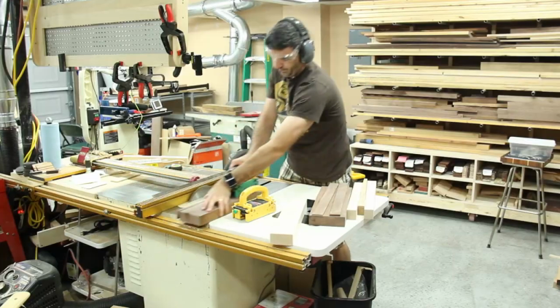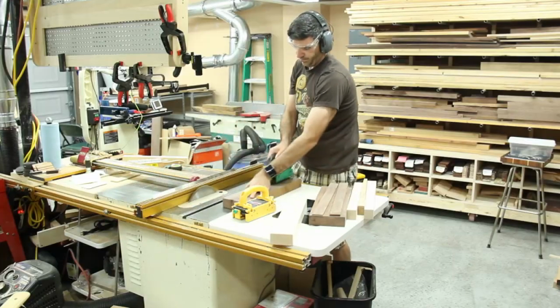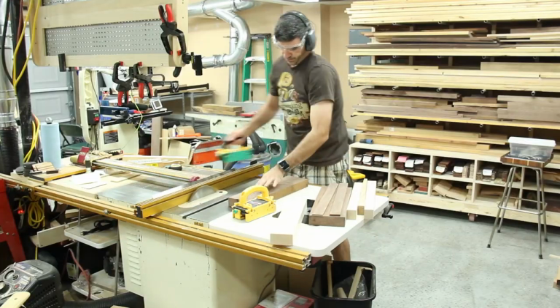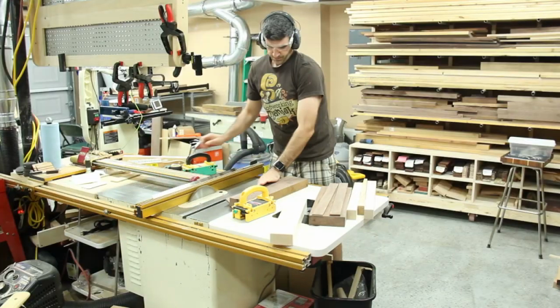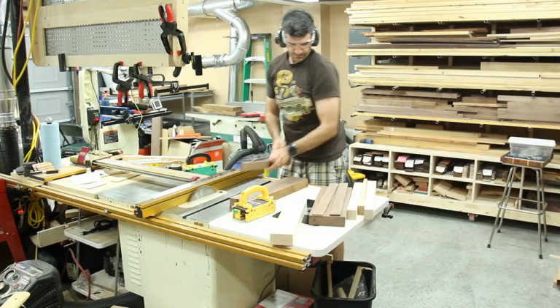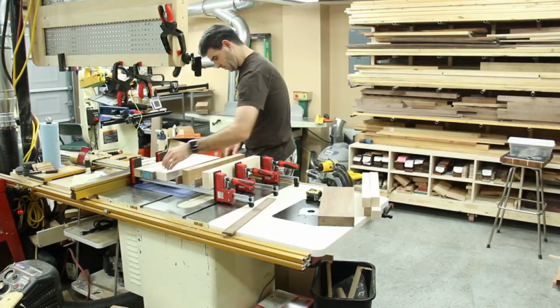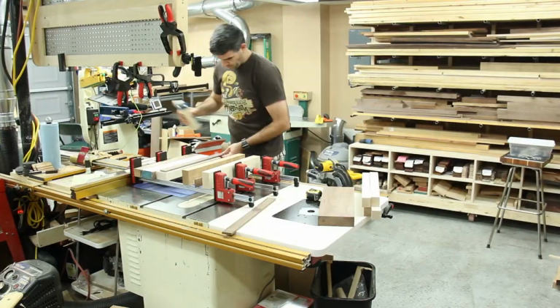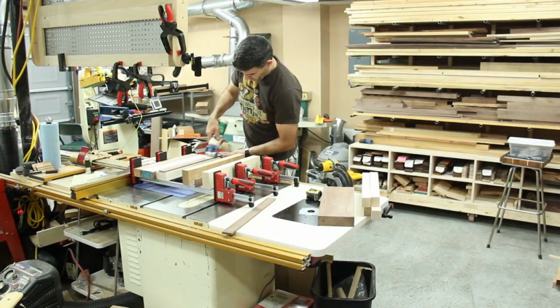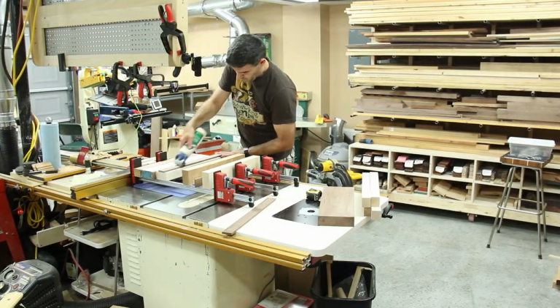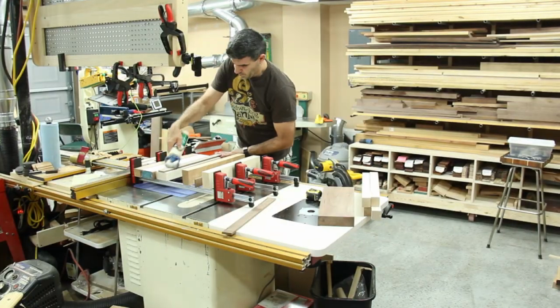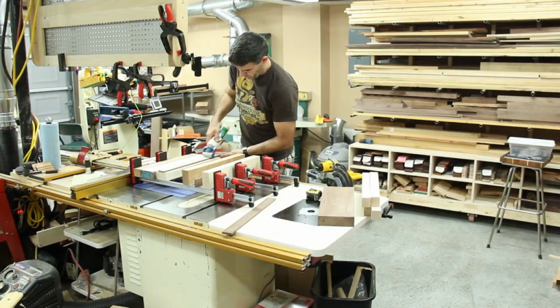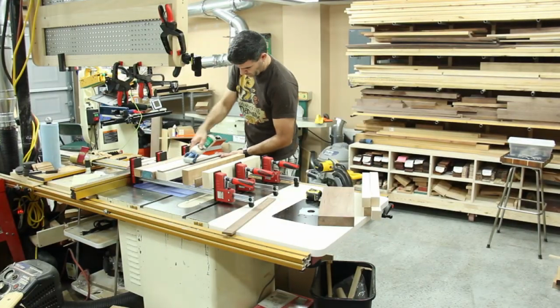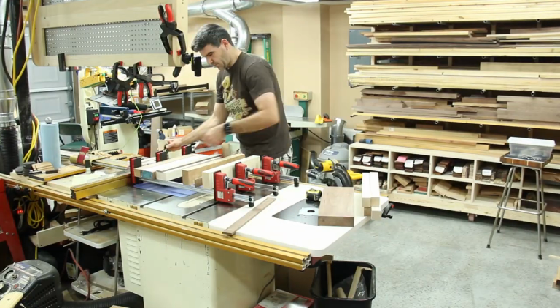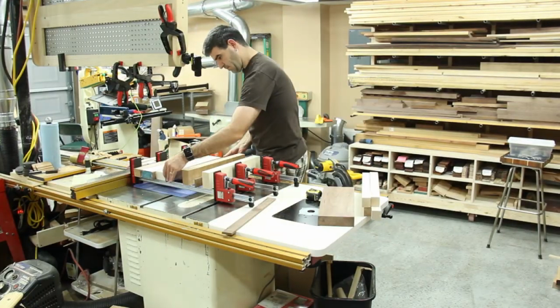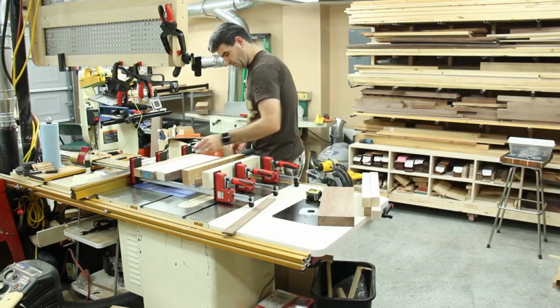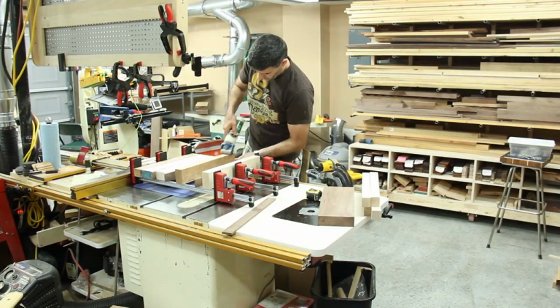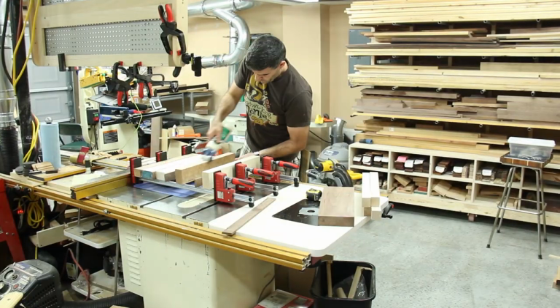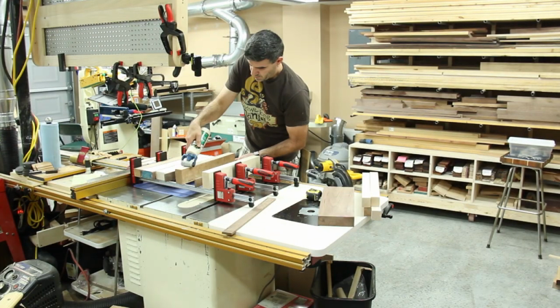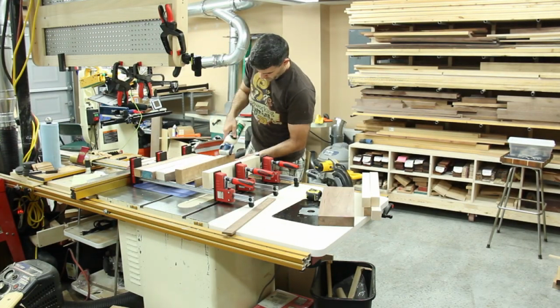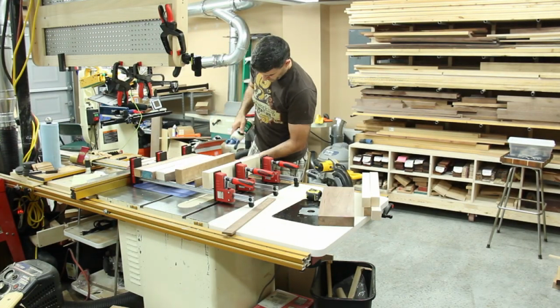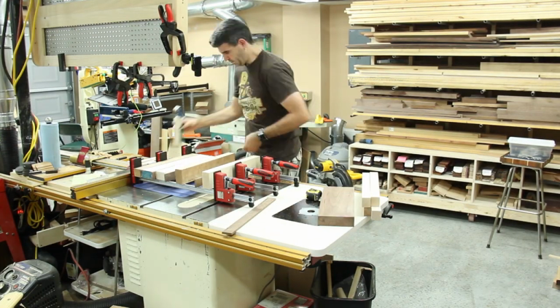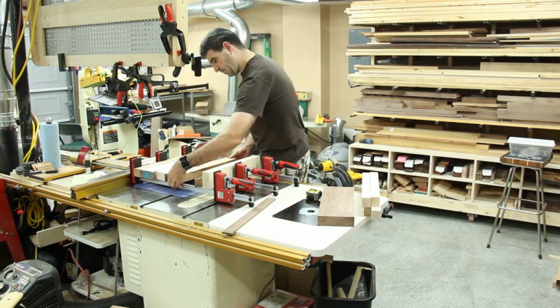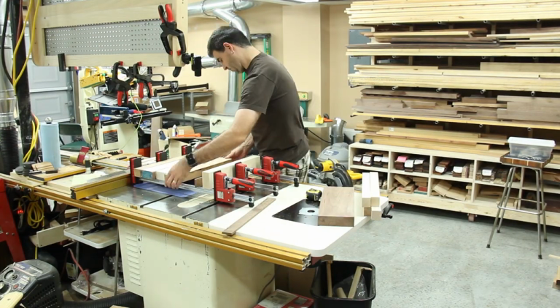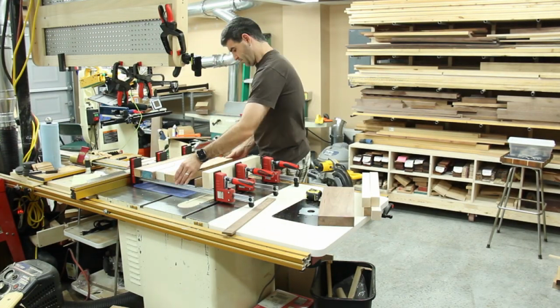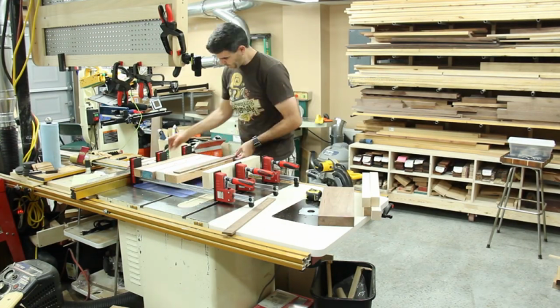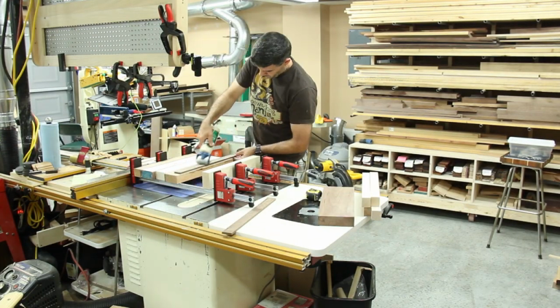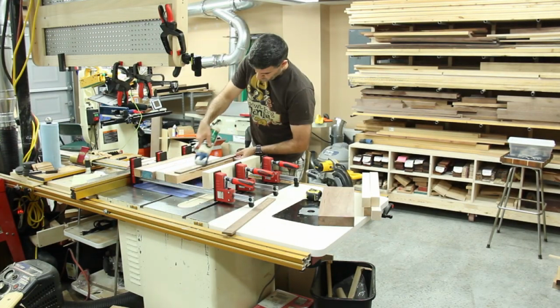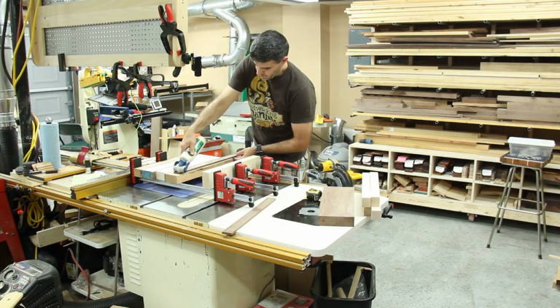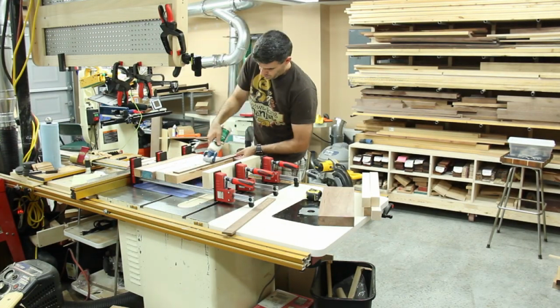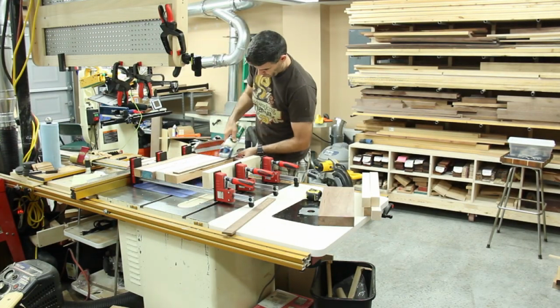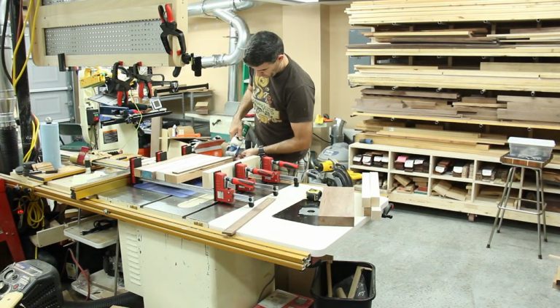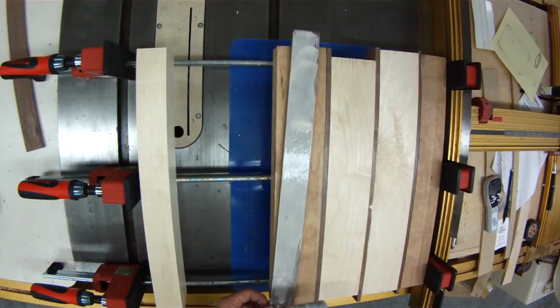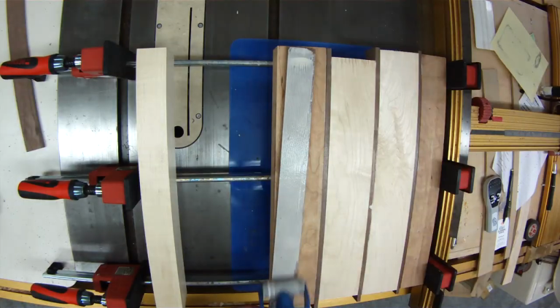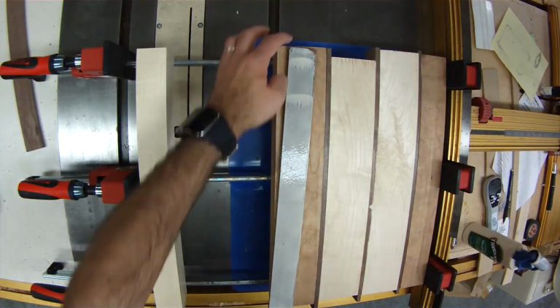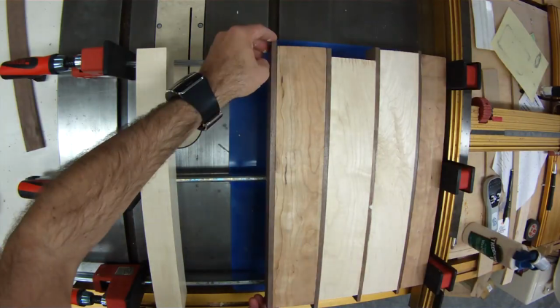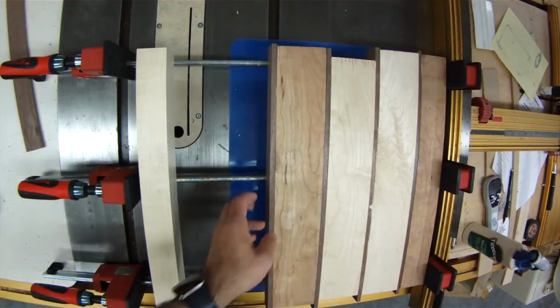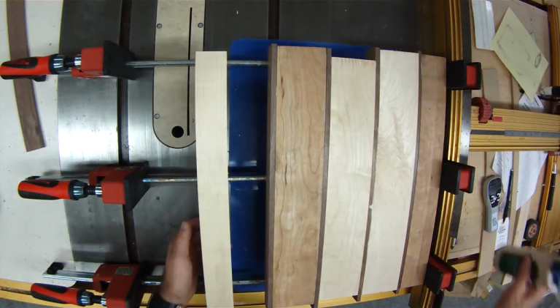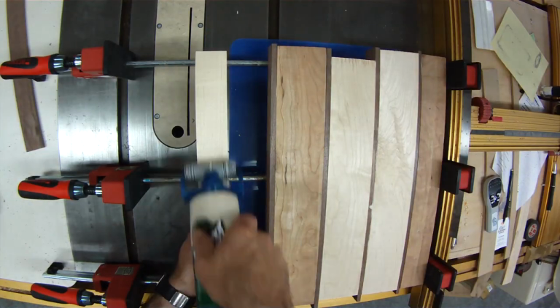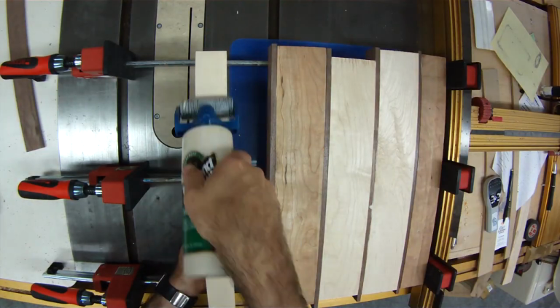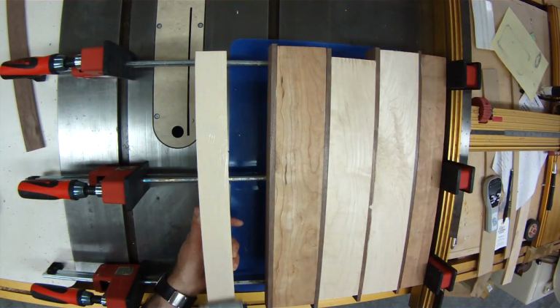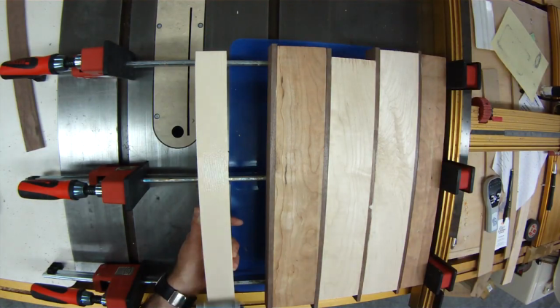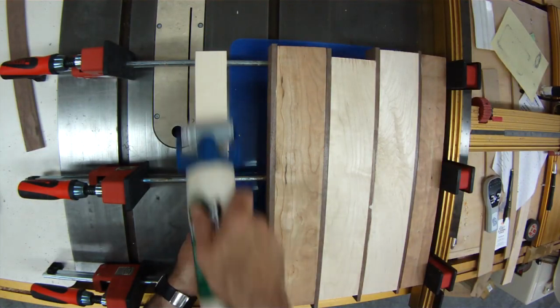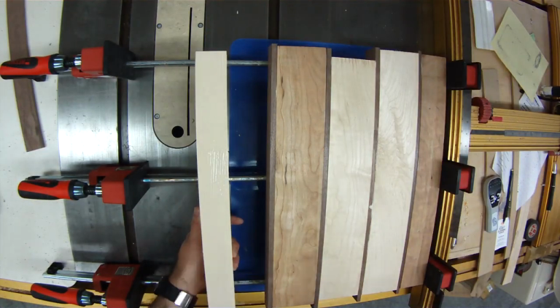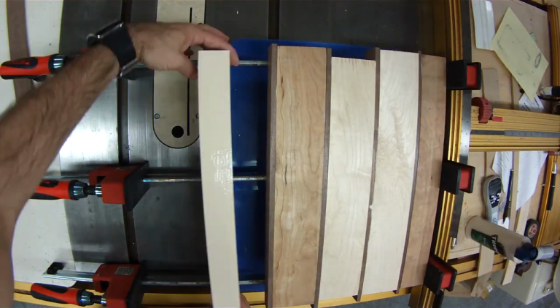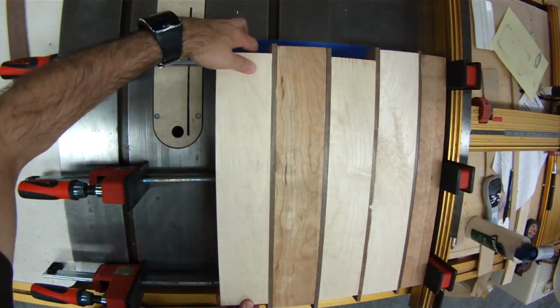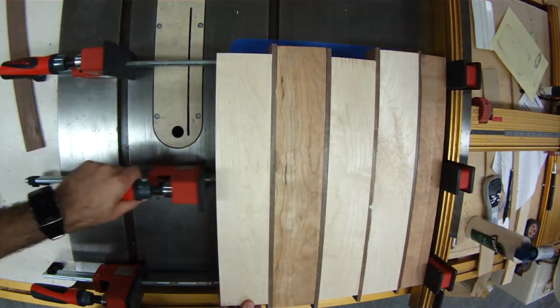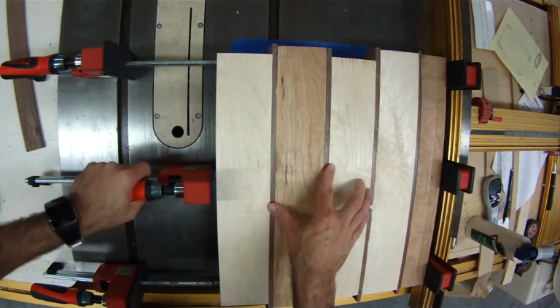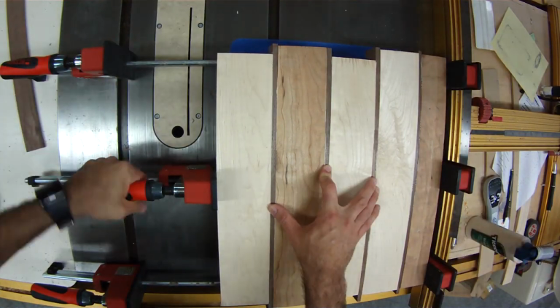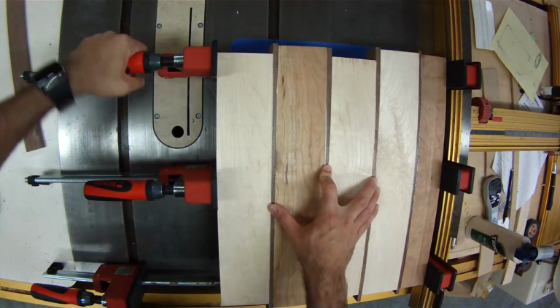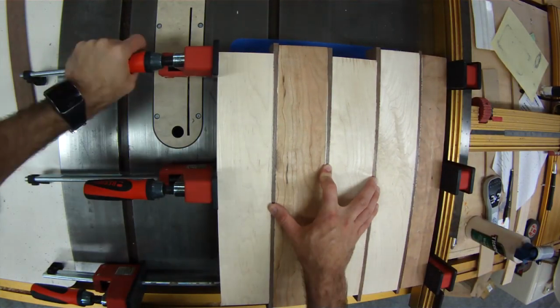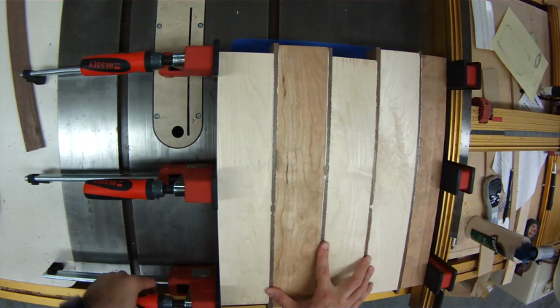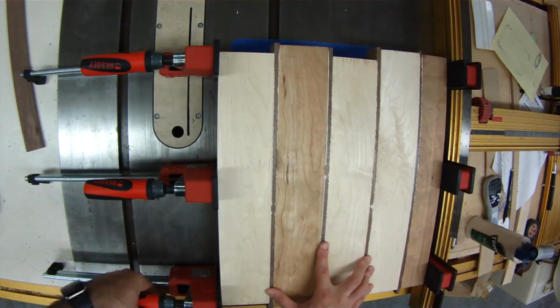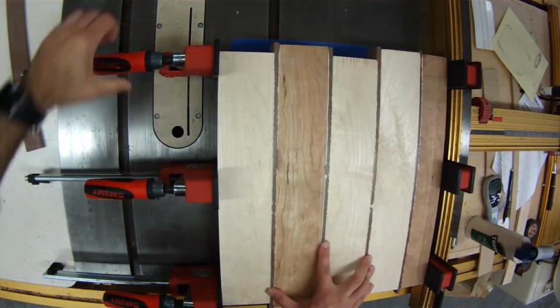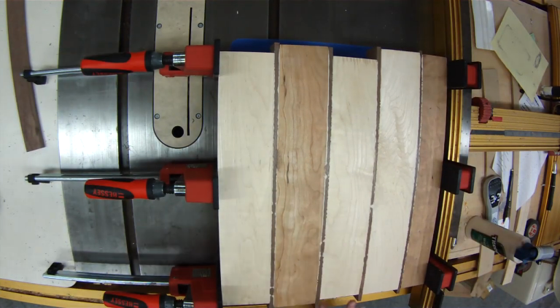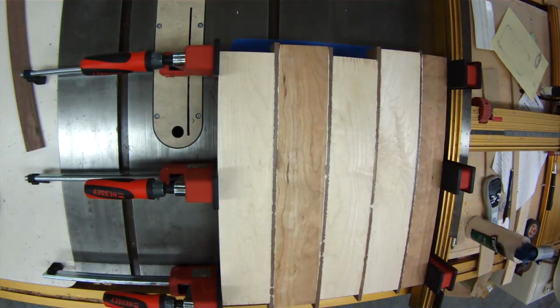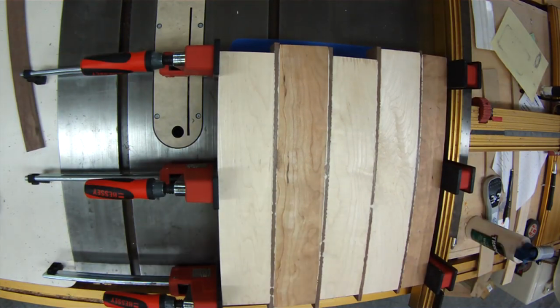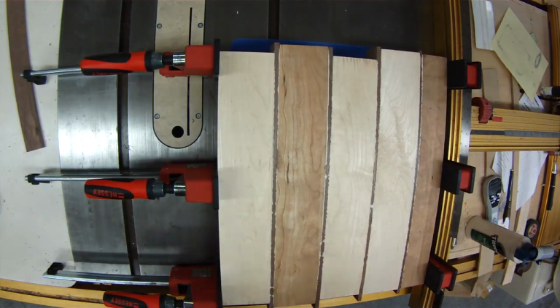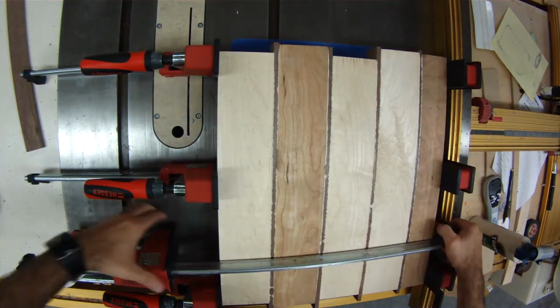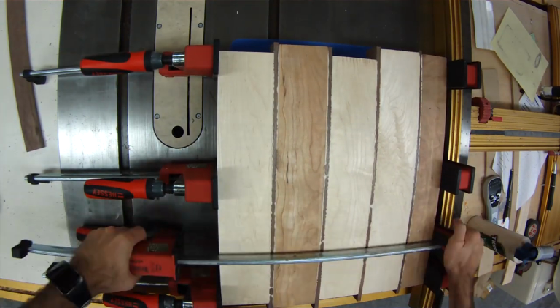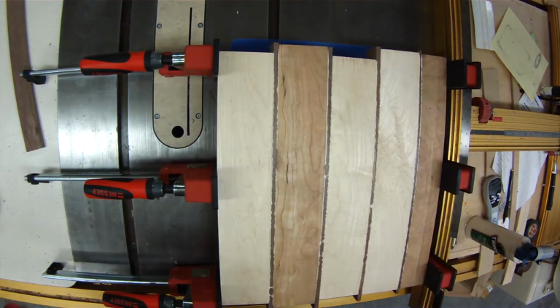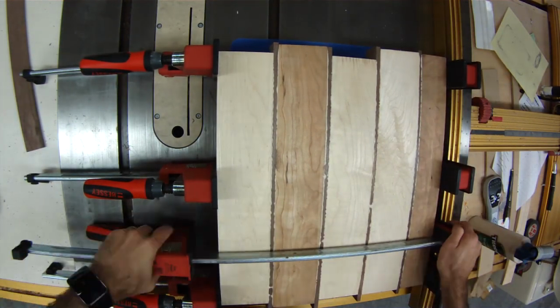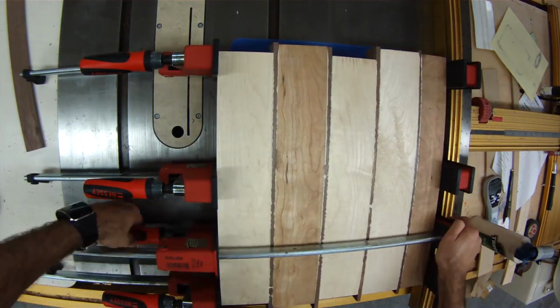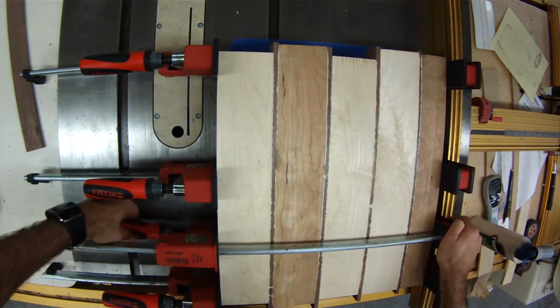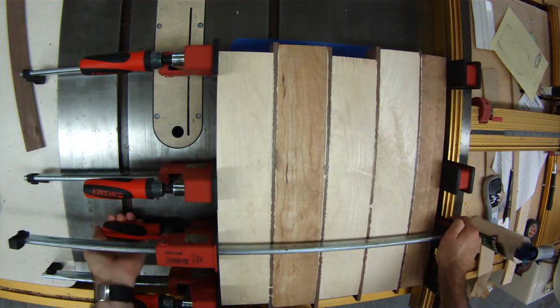Then I cut the walnut down to a quarter inch wide and those would be the strips that would go in the middle. Then I glued it all up together.